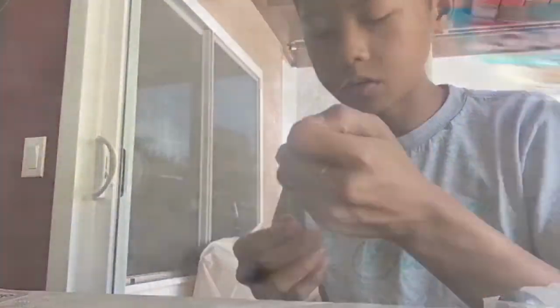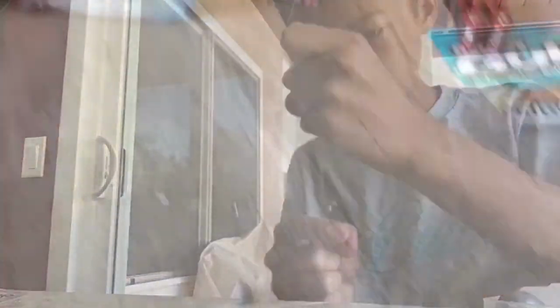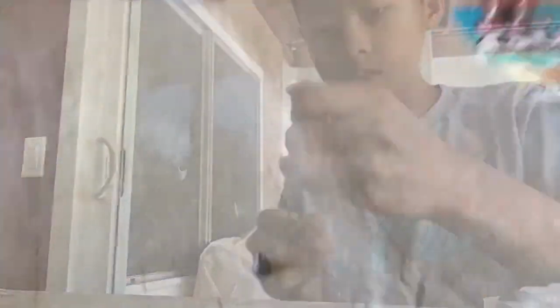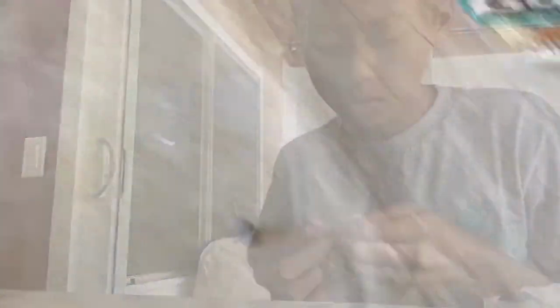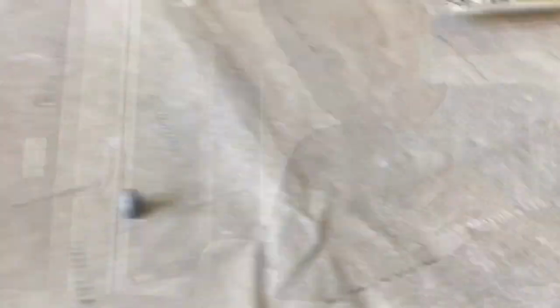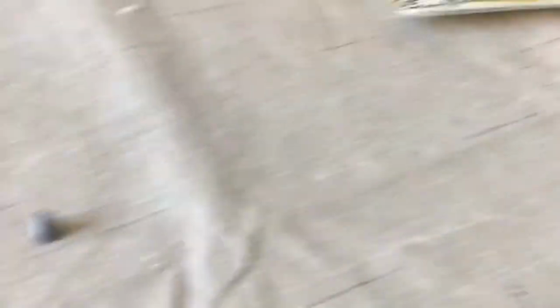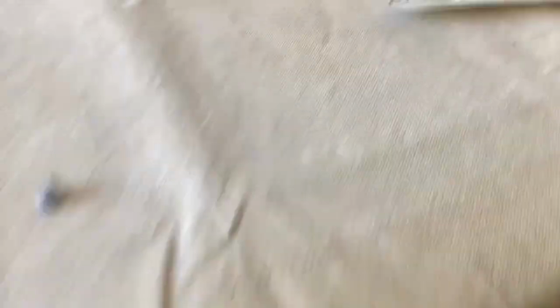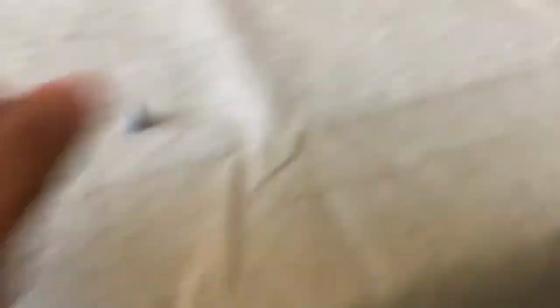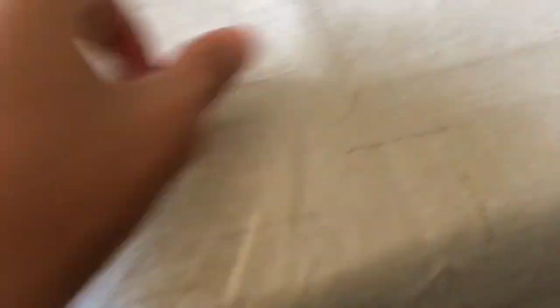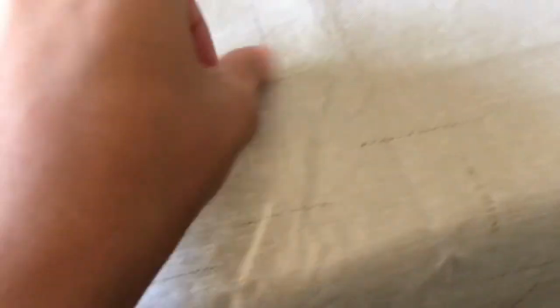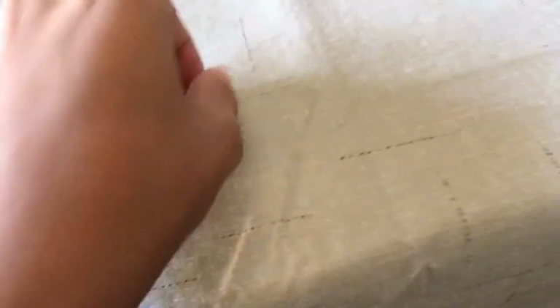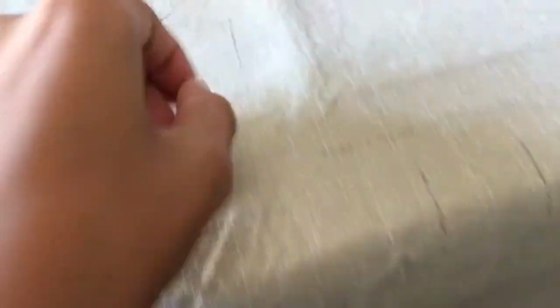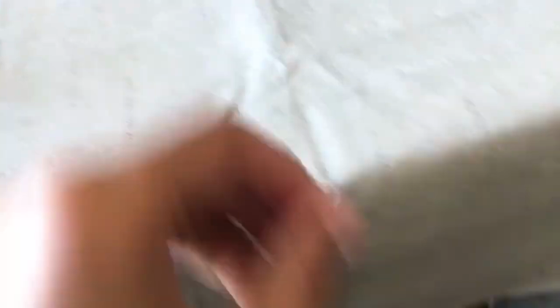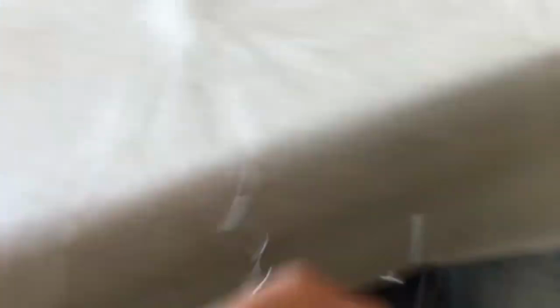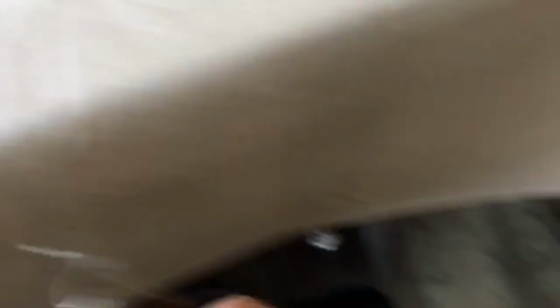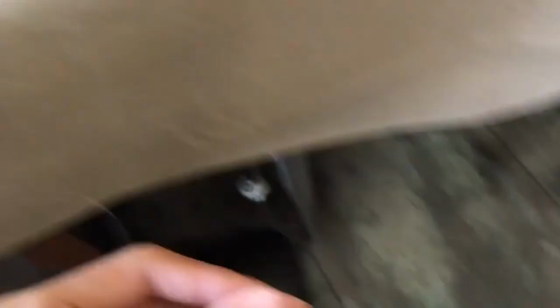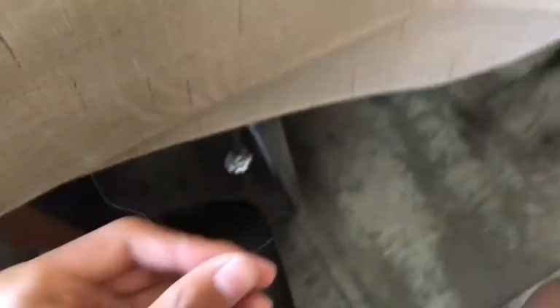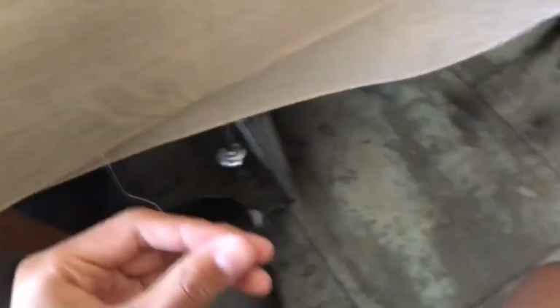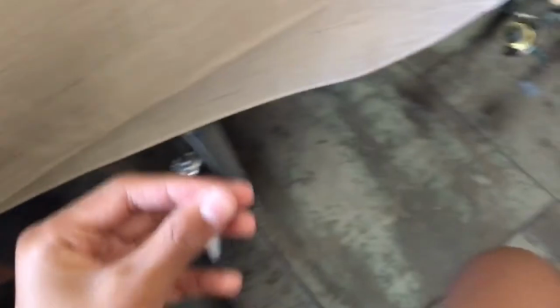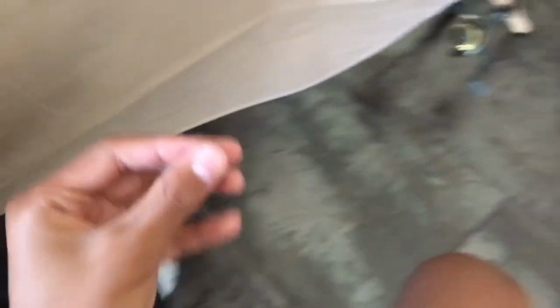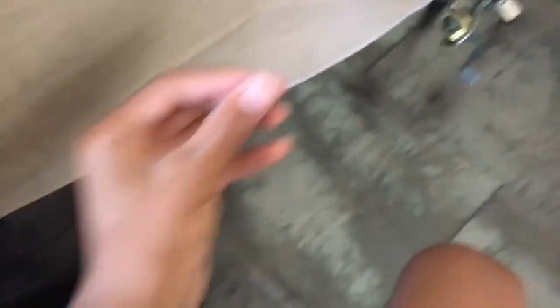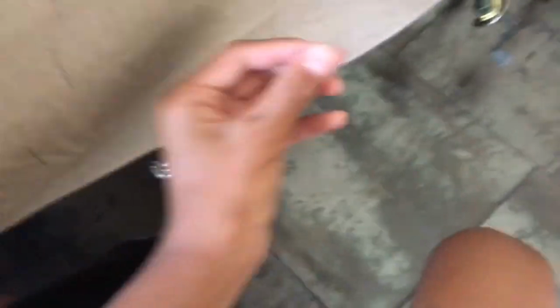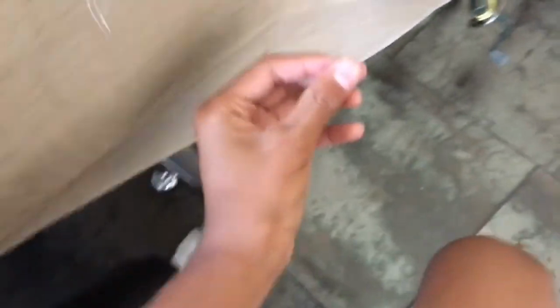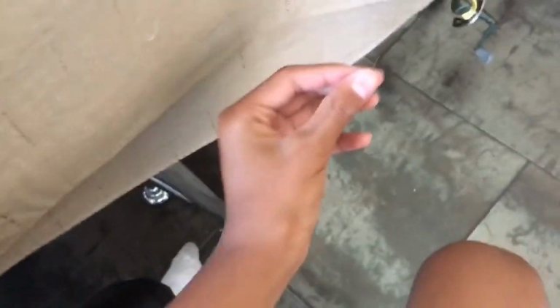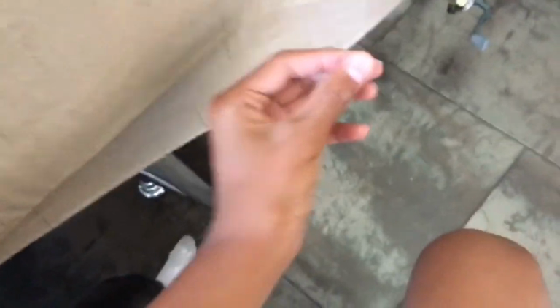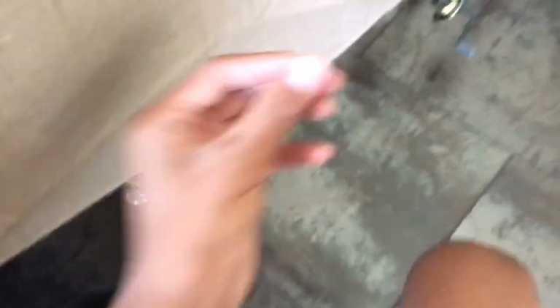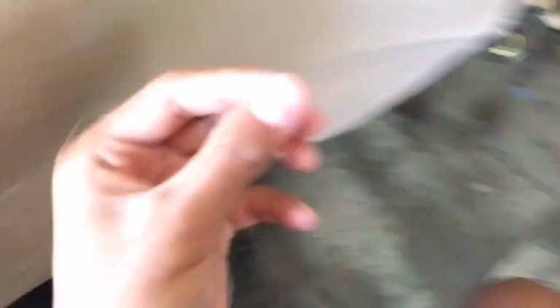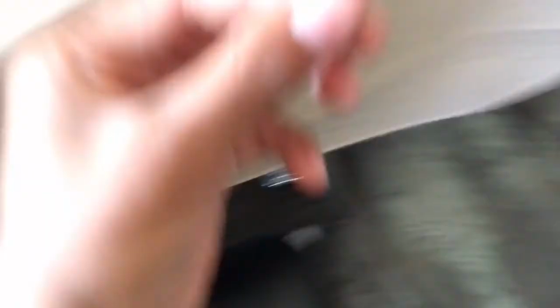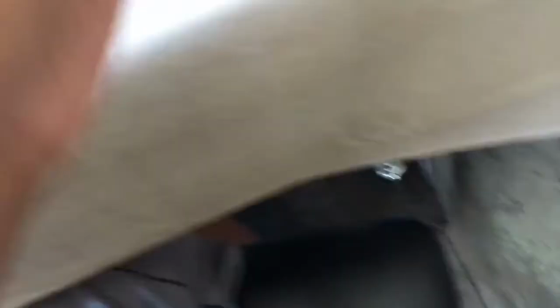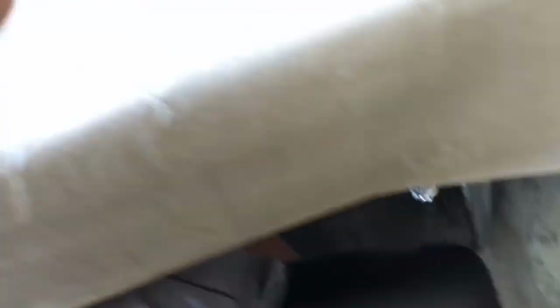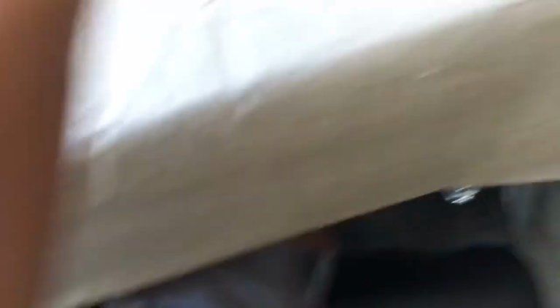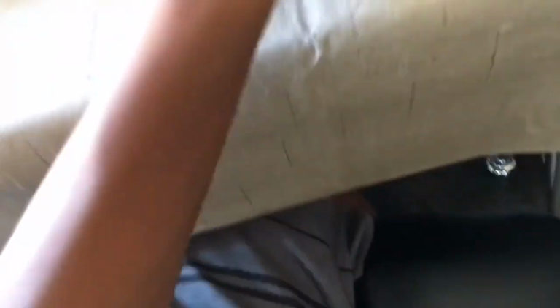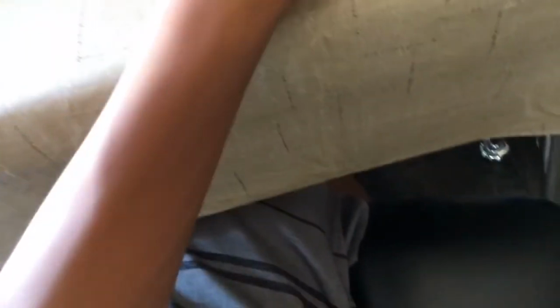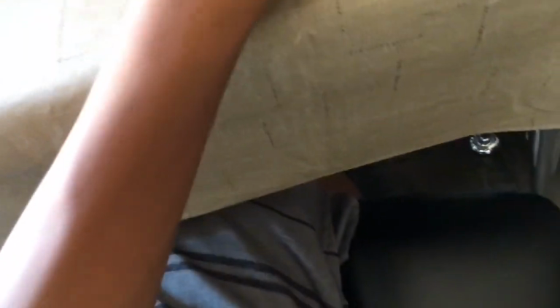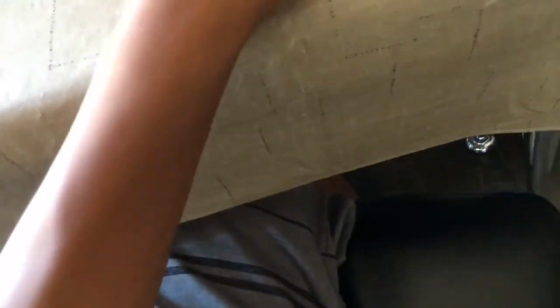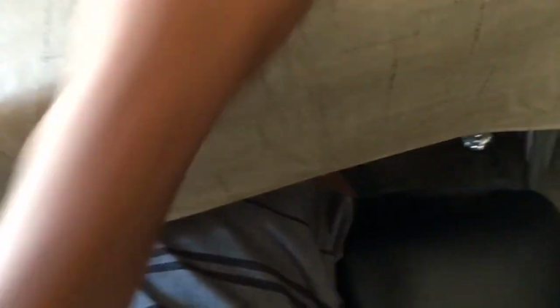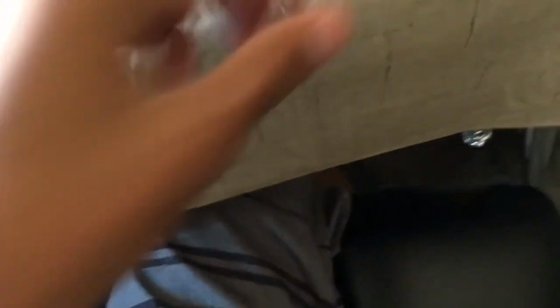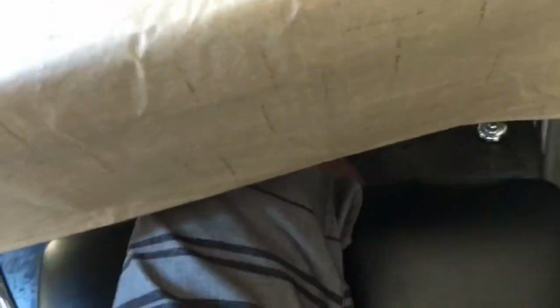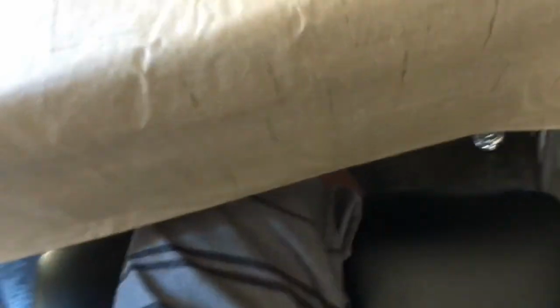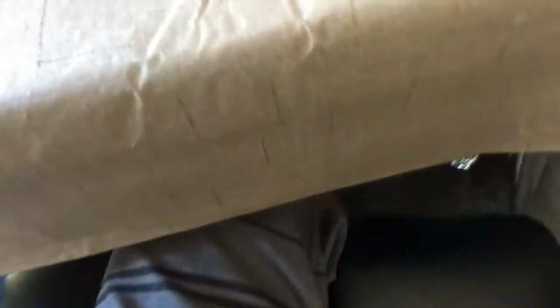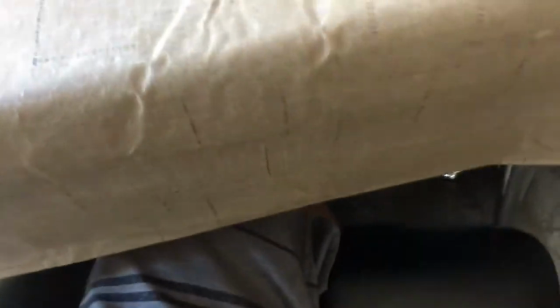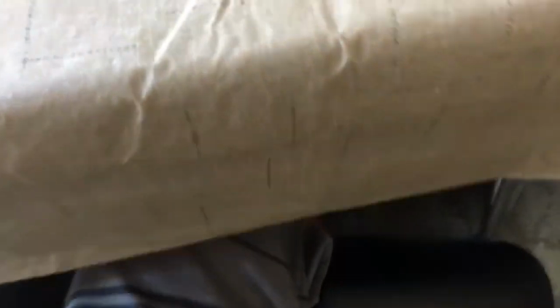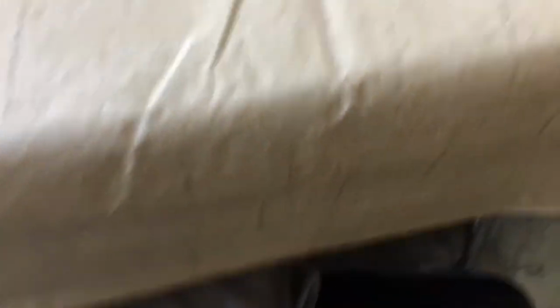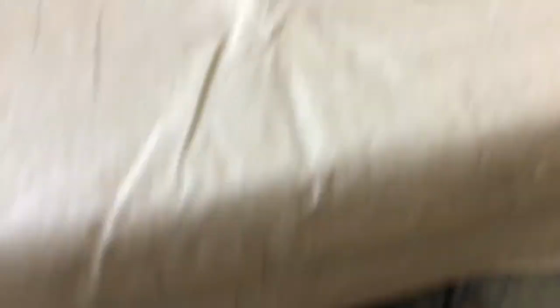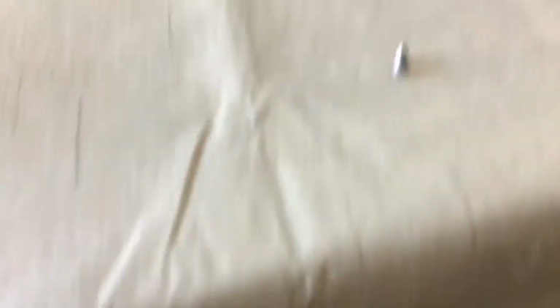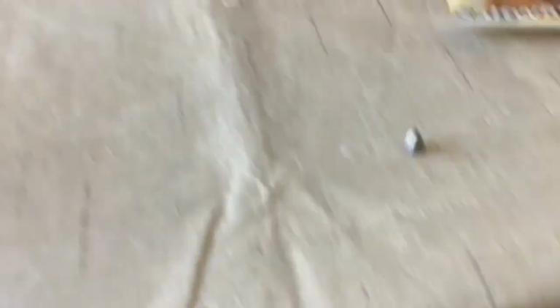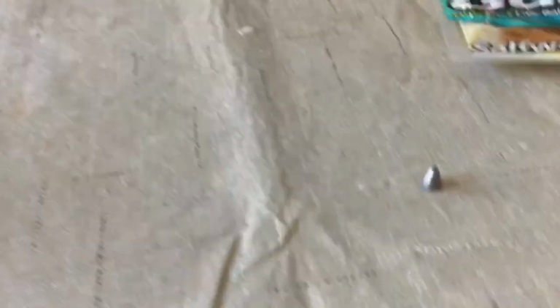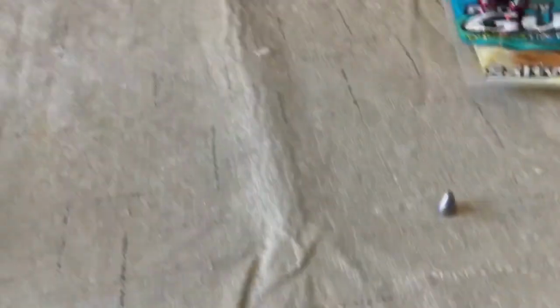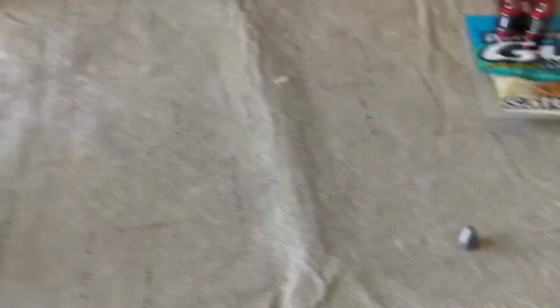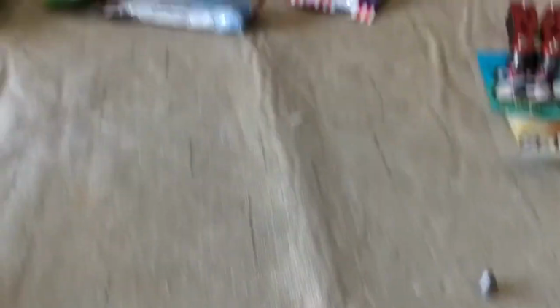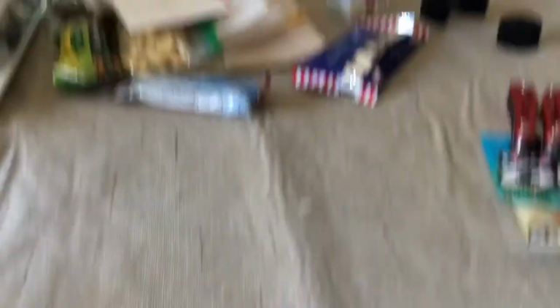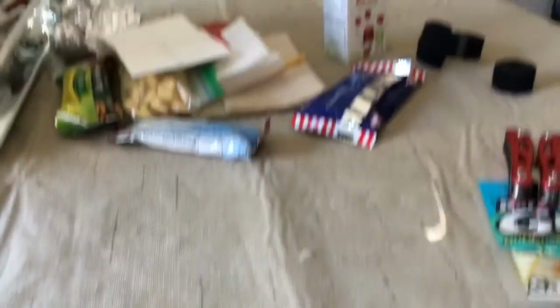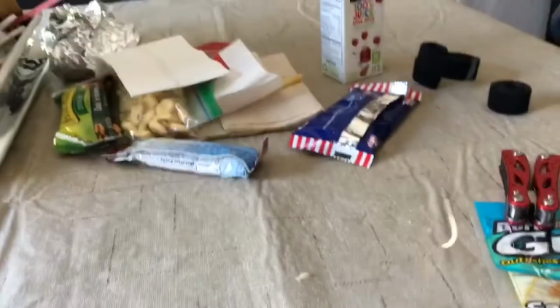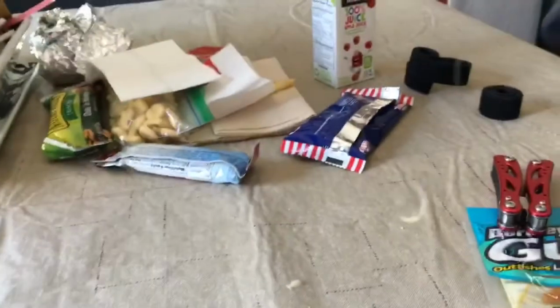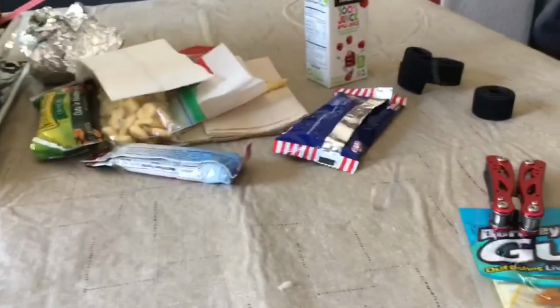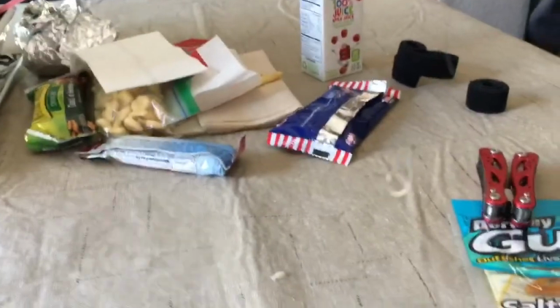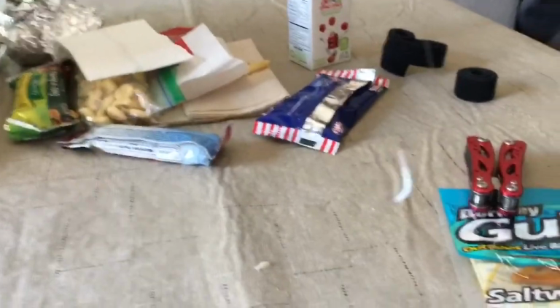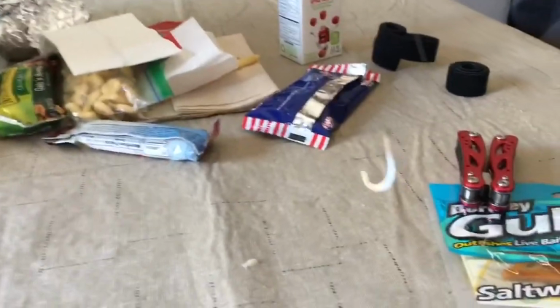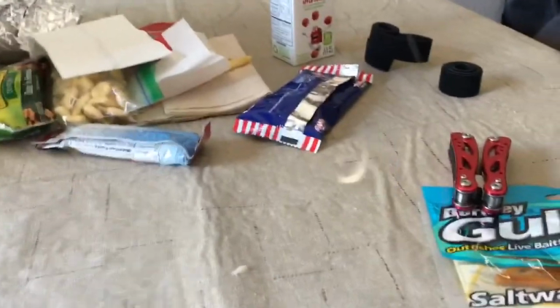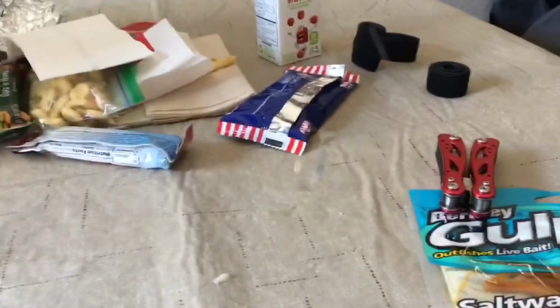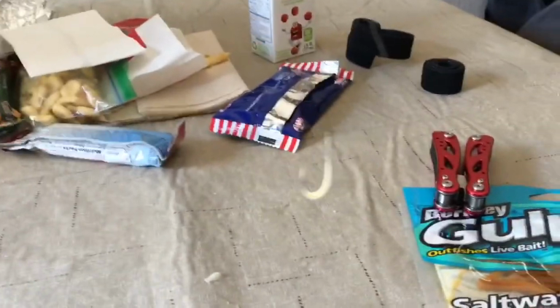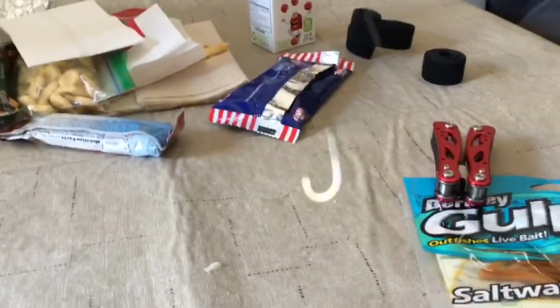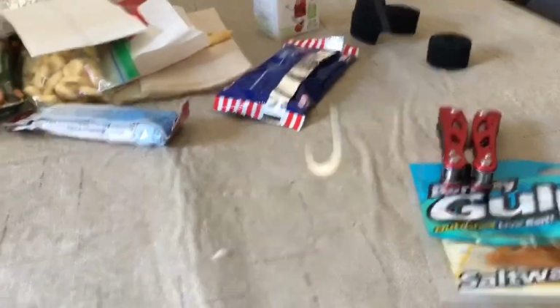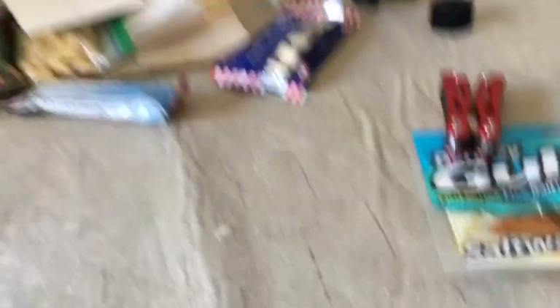Alright, so I just finished rigging them up. I got the drop shot with that mosquito hook.